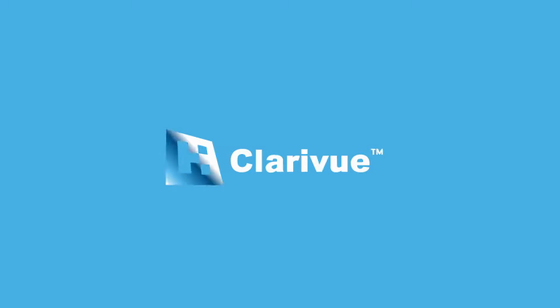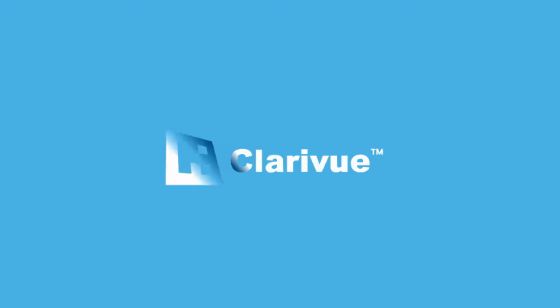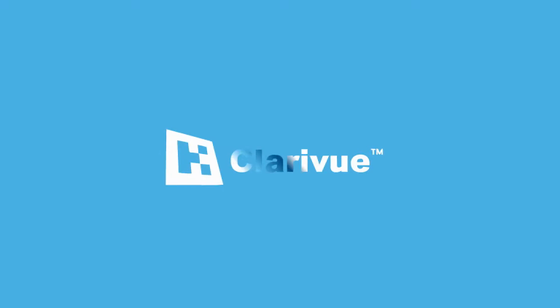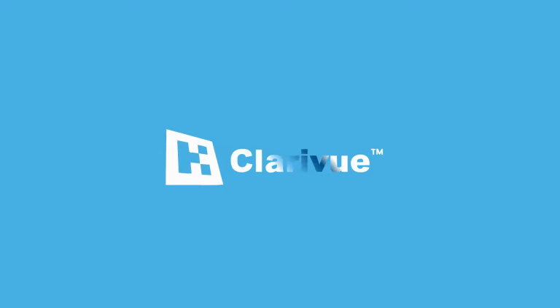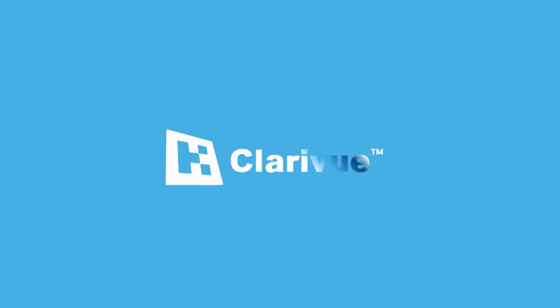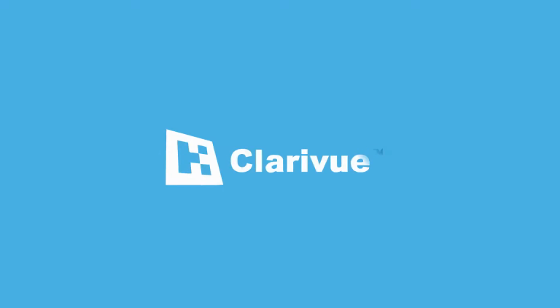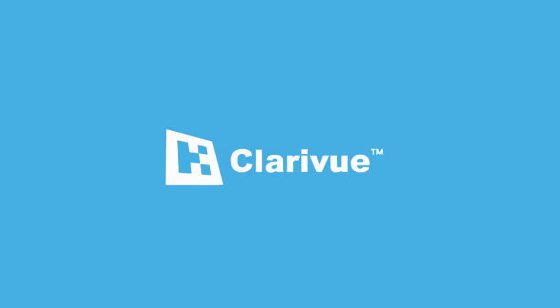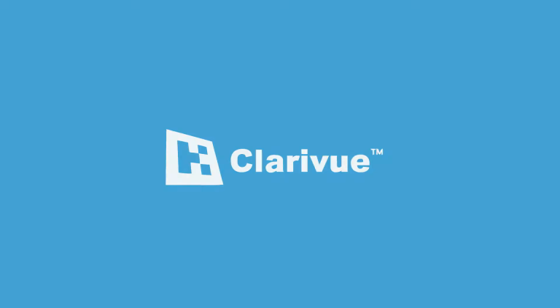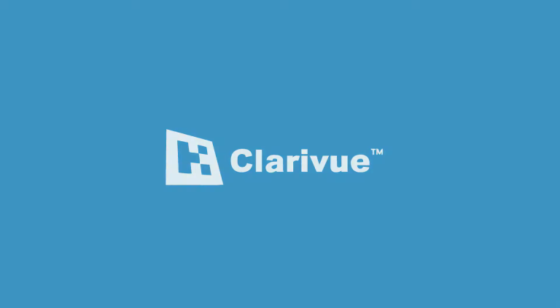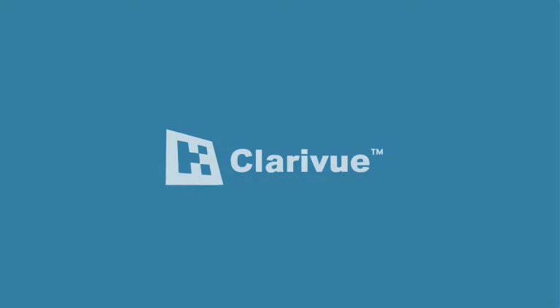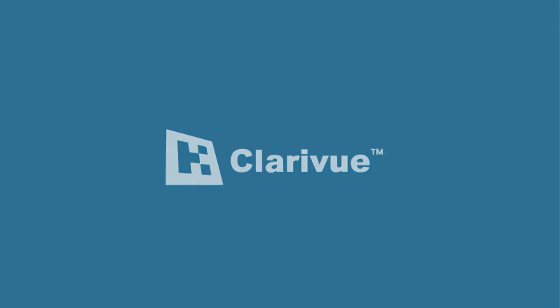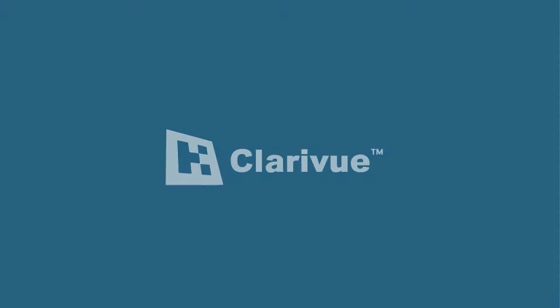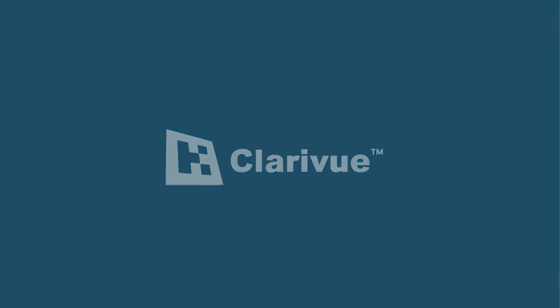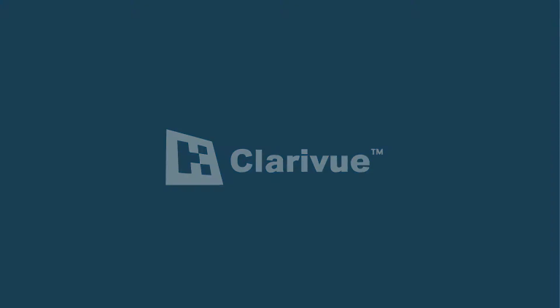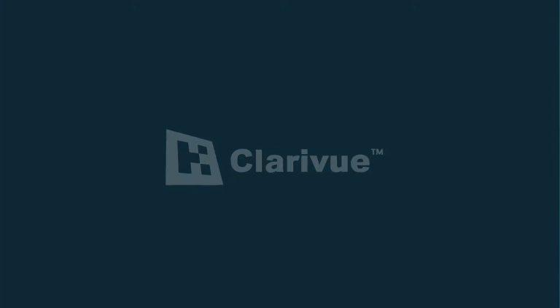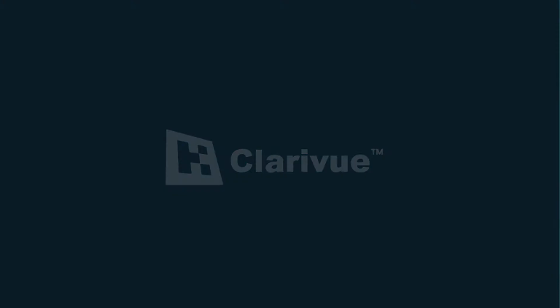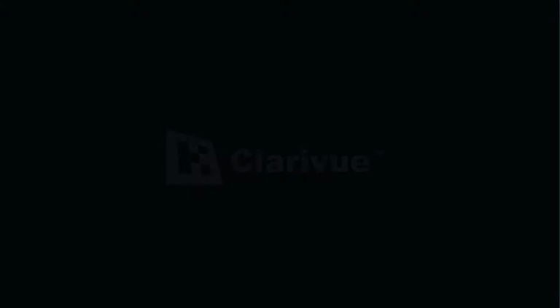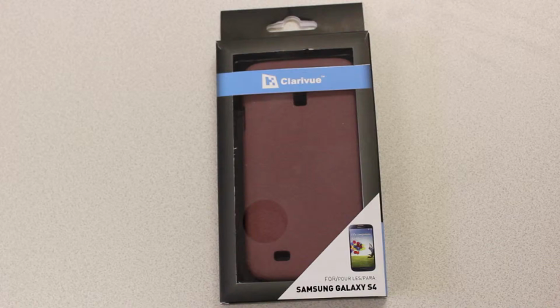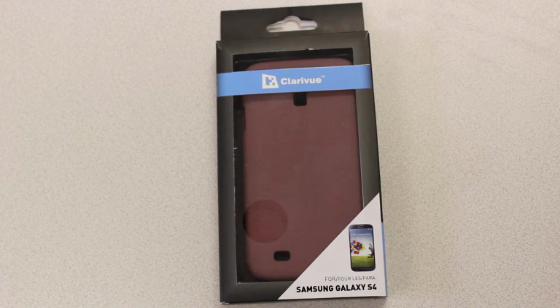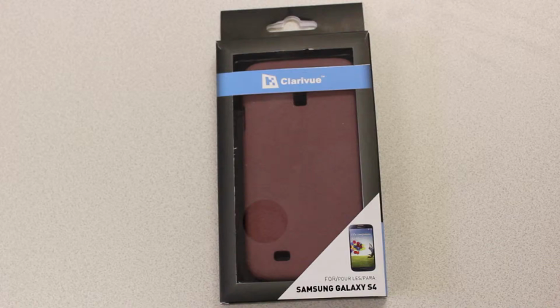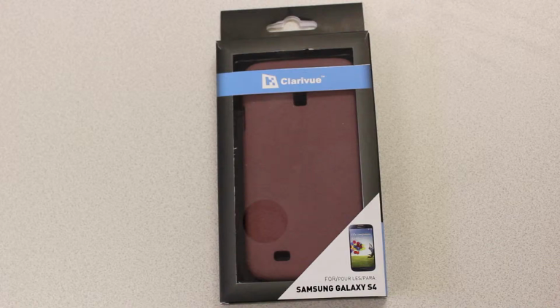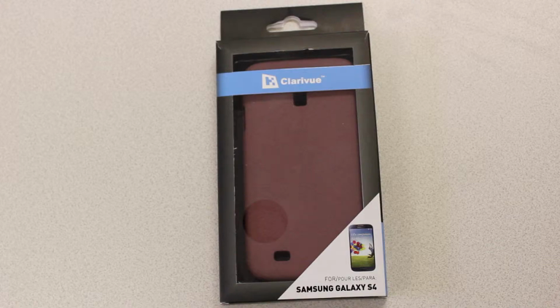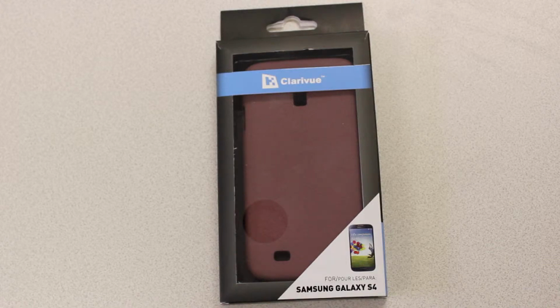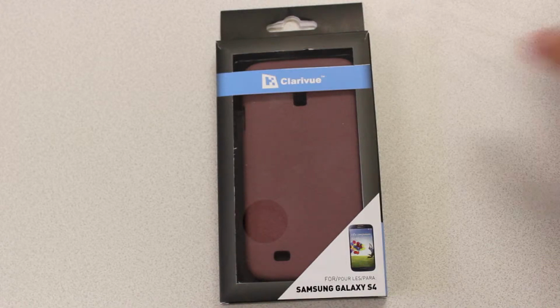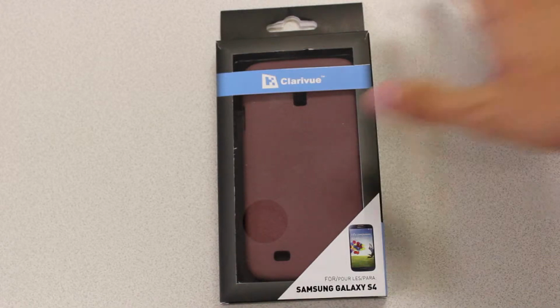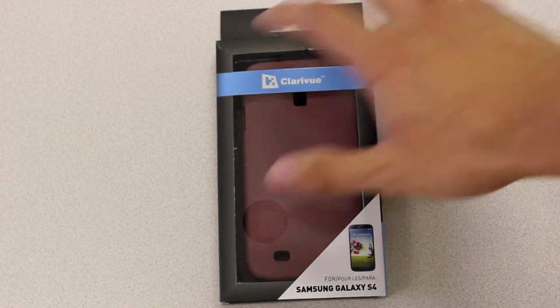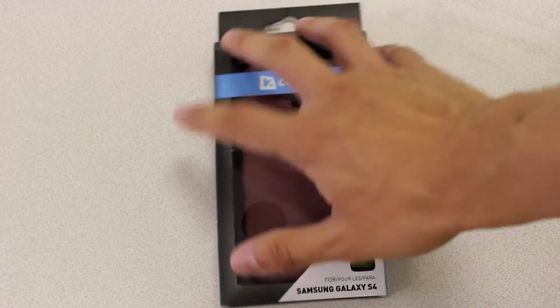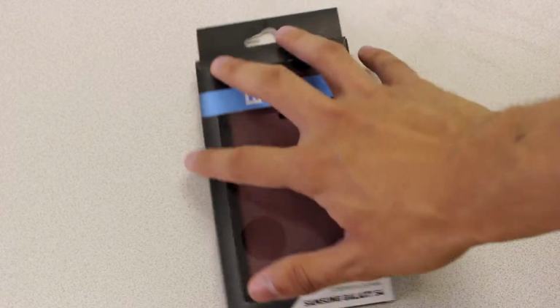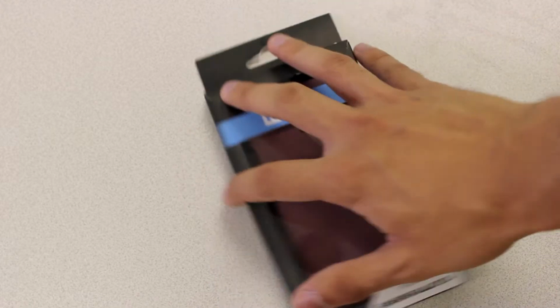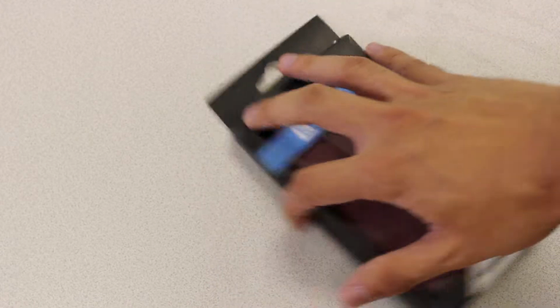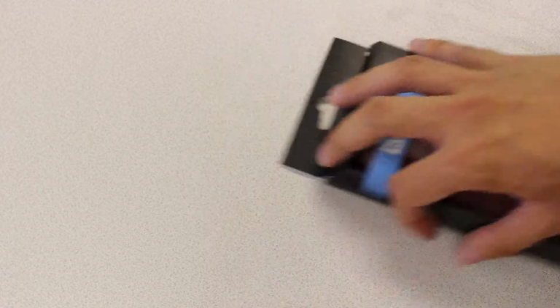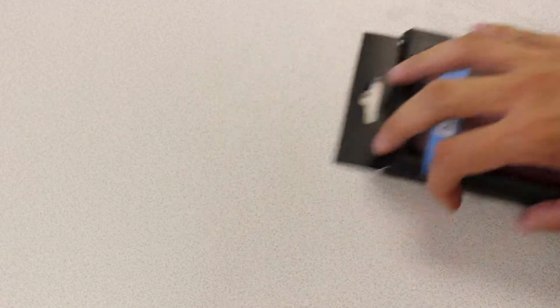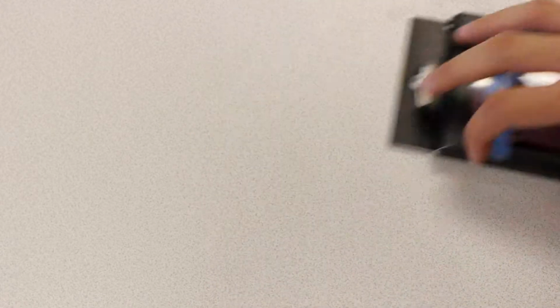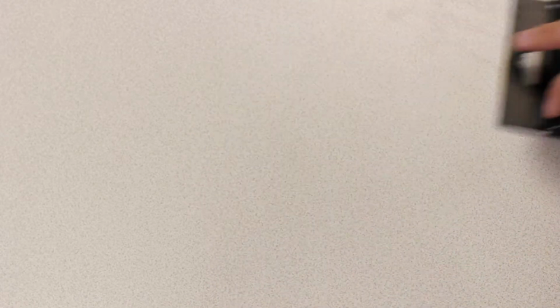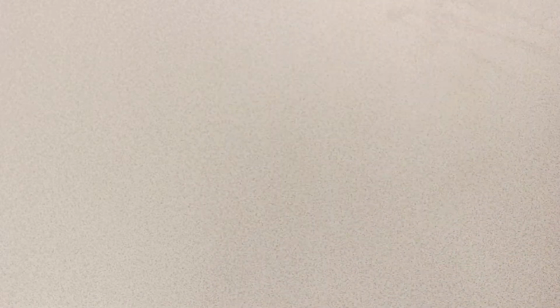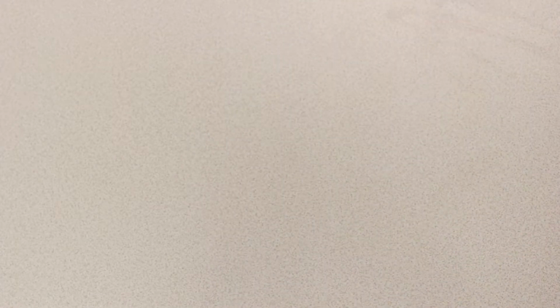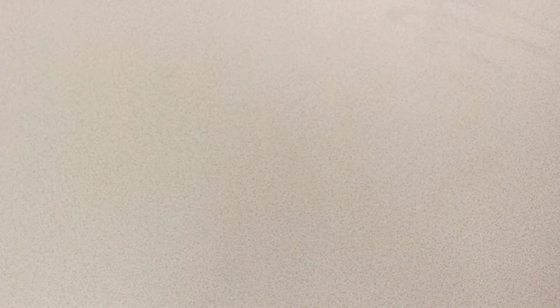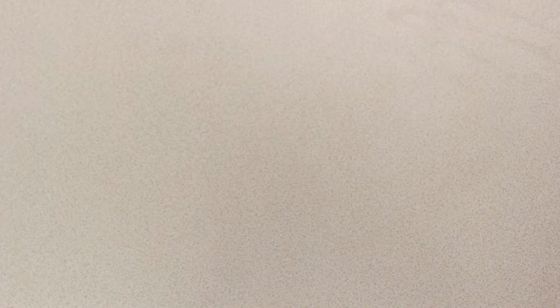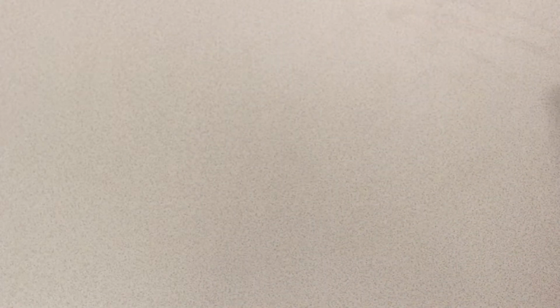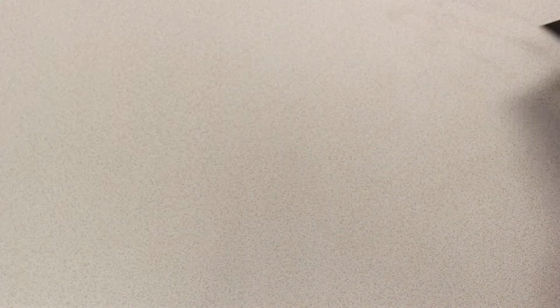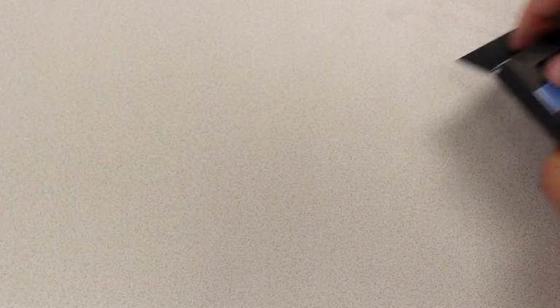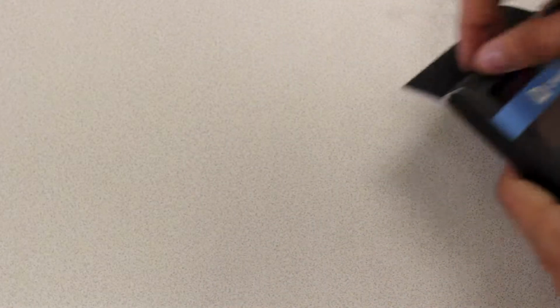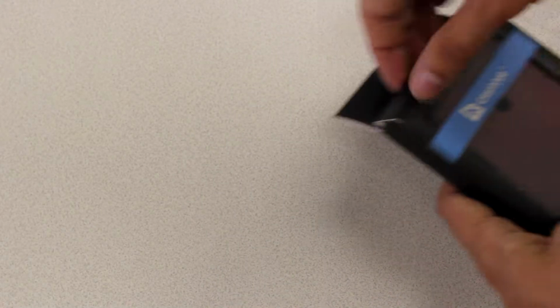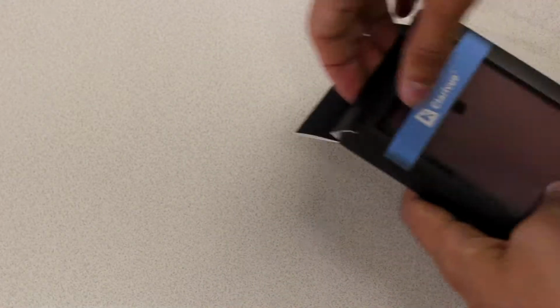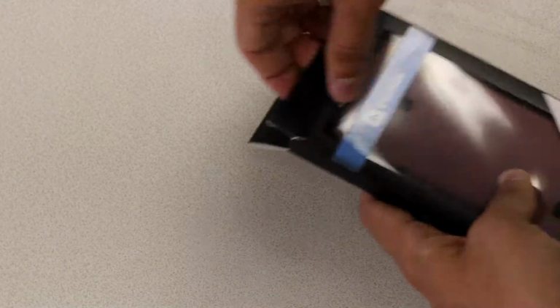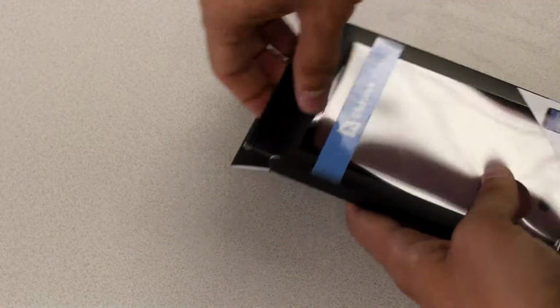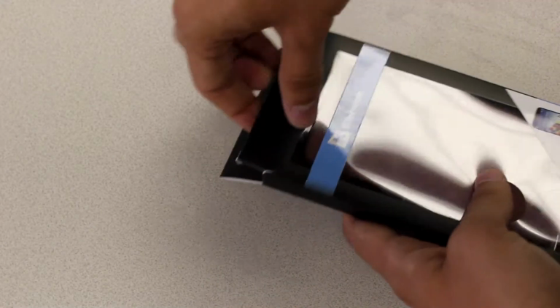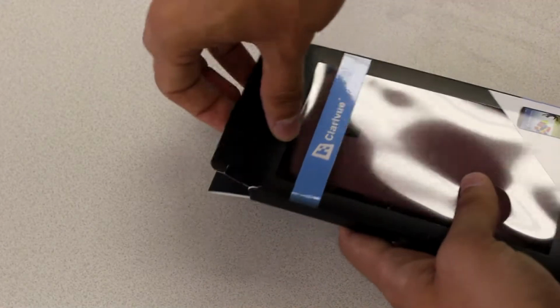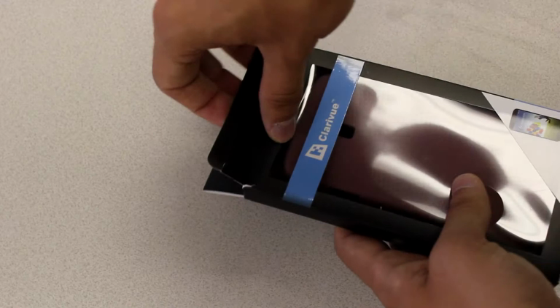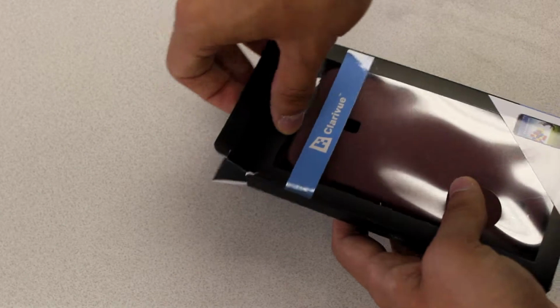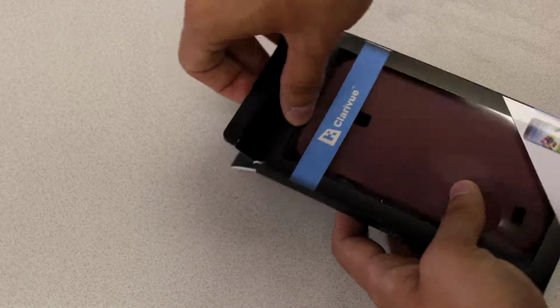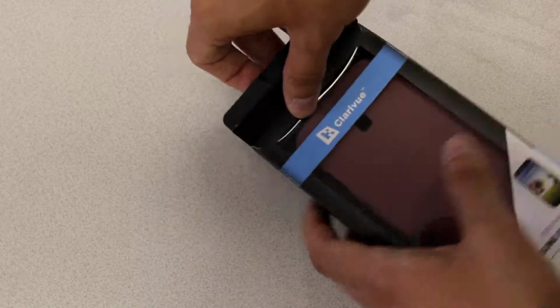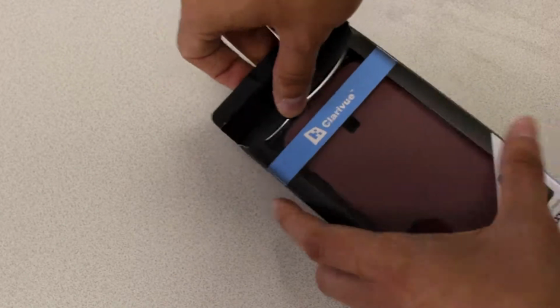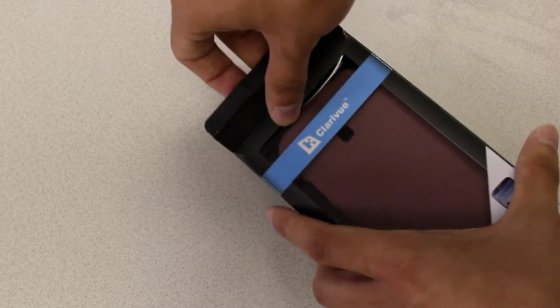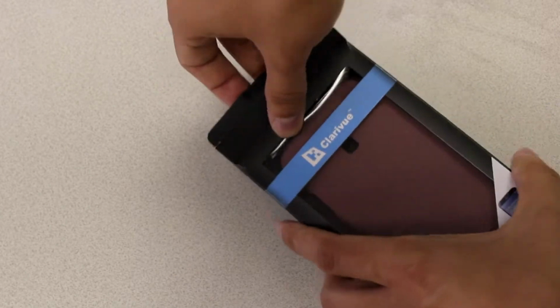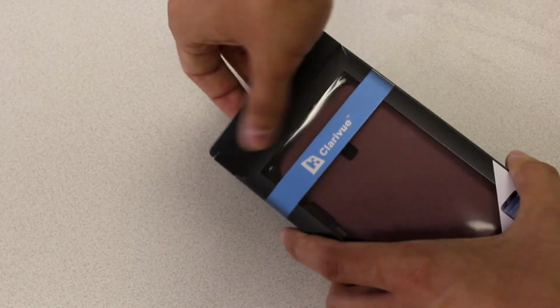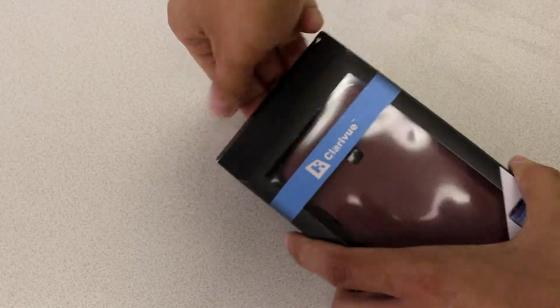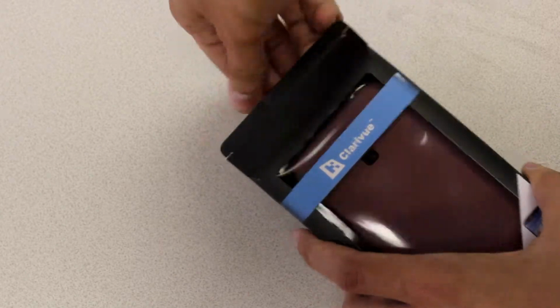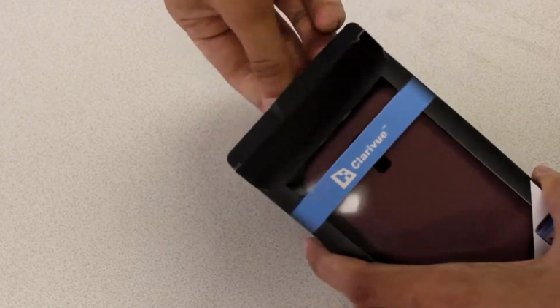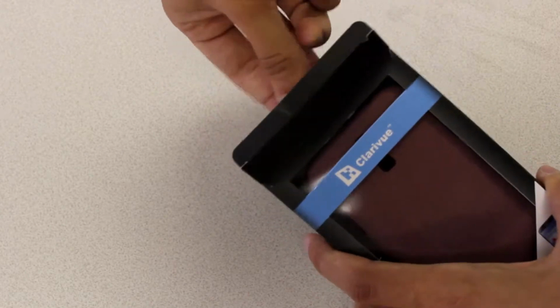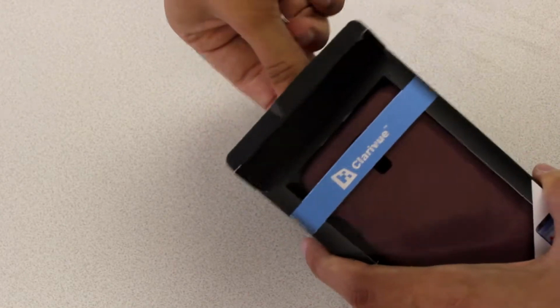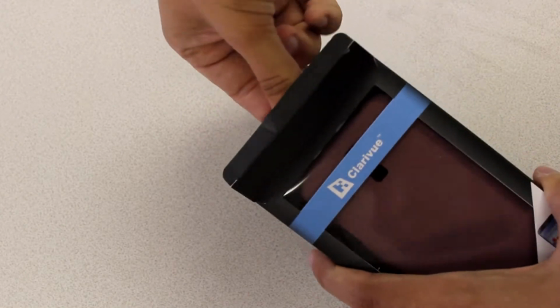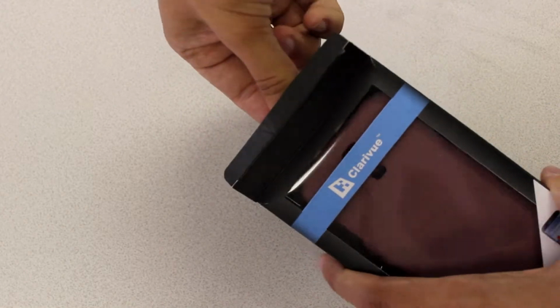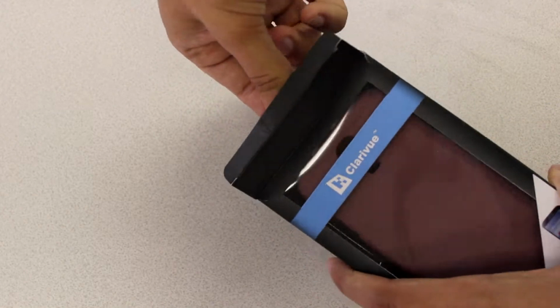Hey, this is Kyle from Clareview. Let's take a closer look at Clareview's Samsung Galaxy S4 Sandblast case.